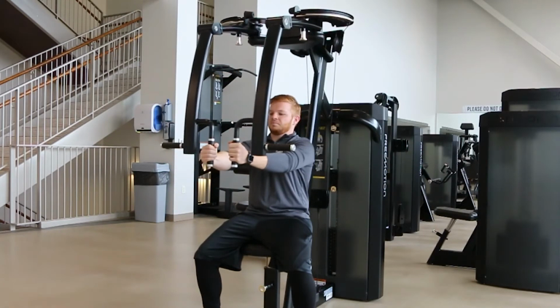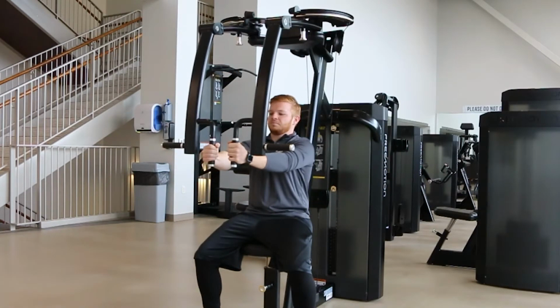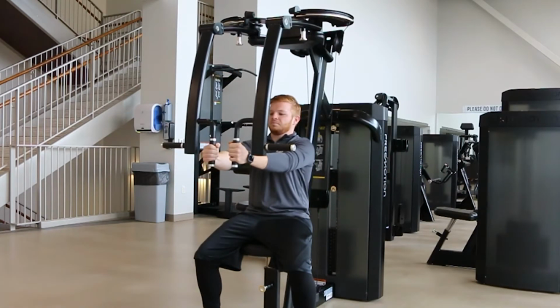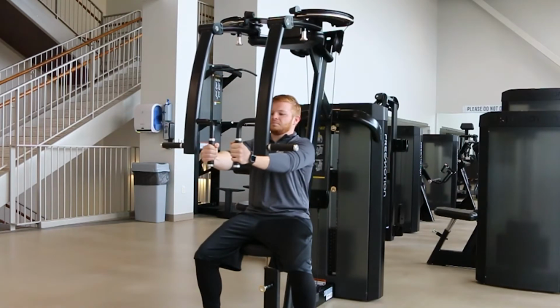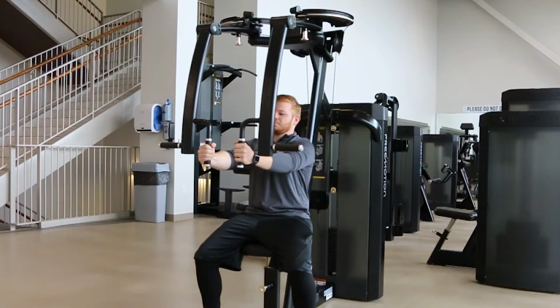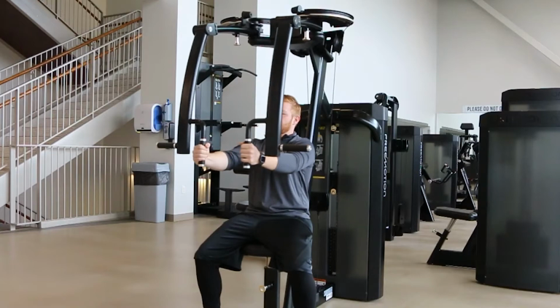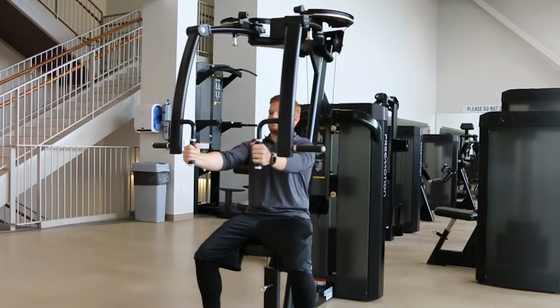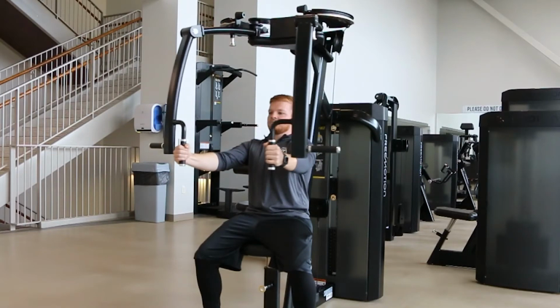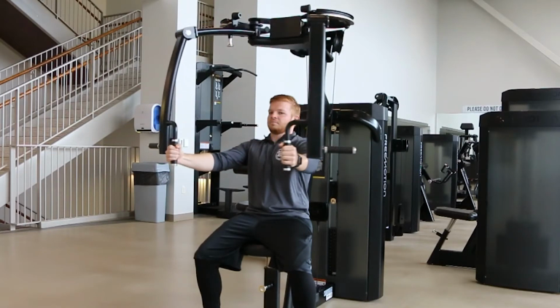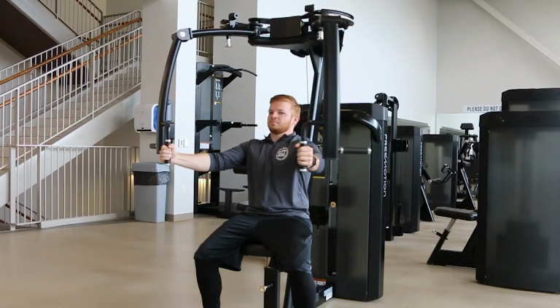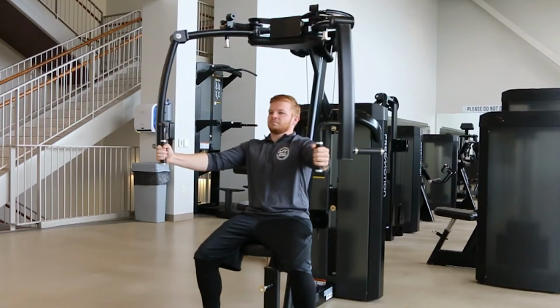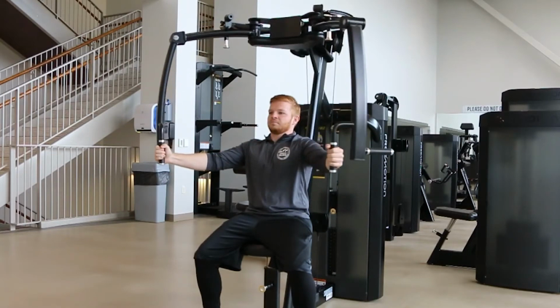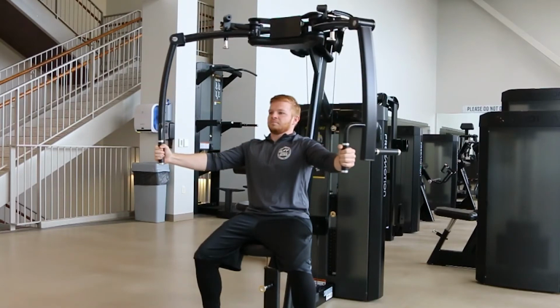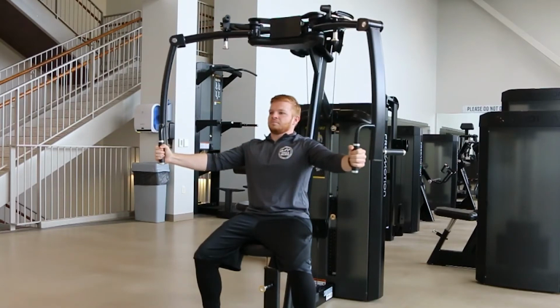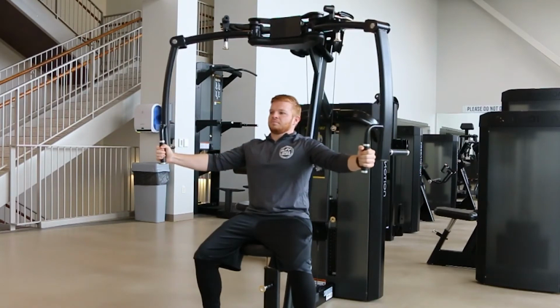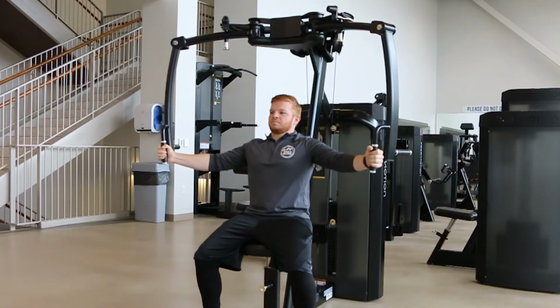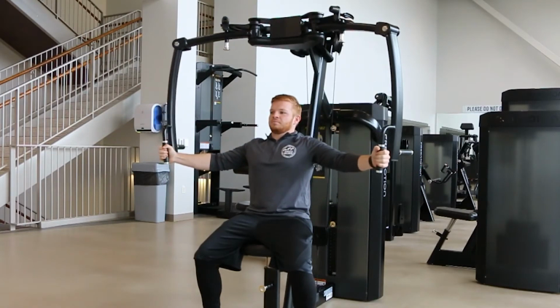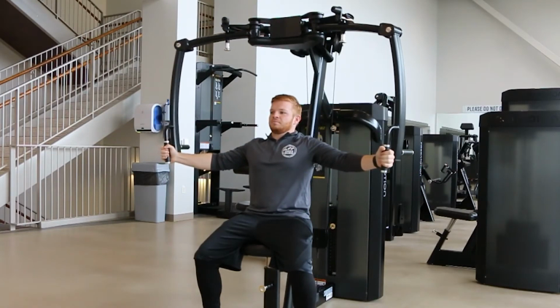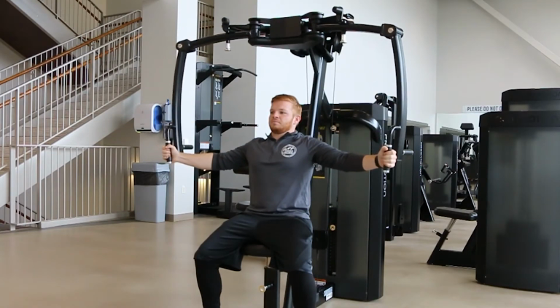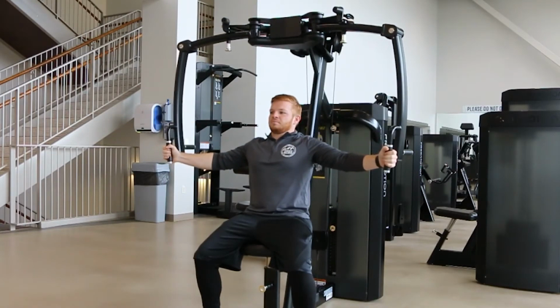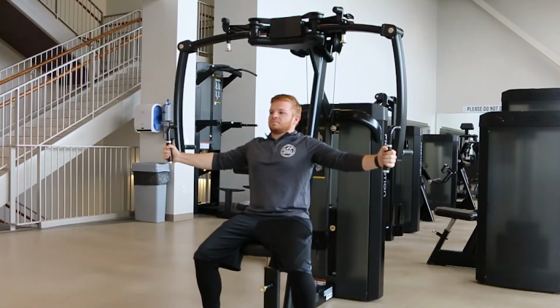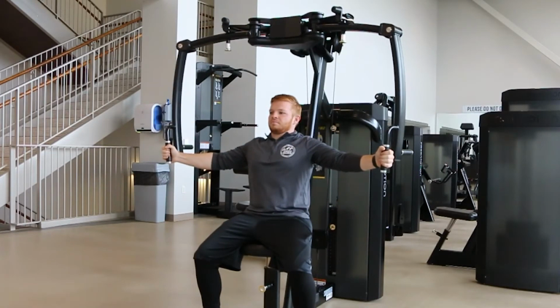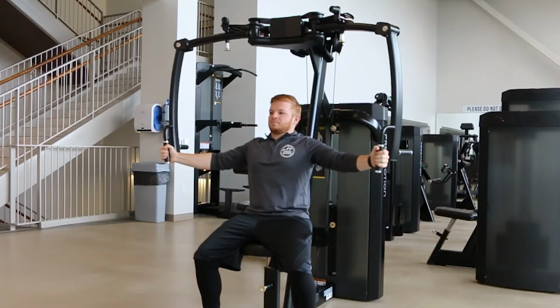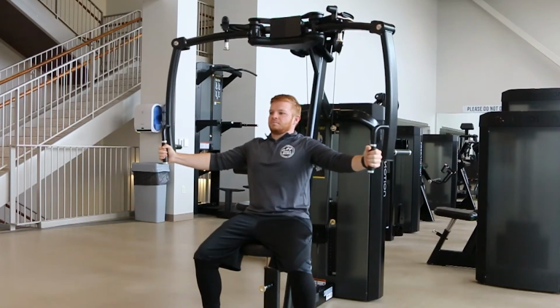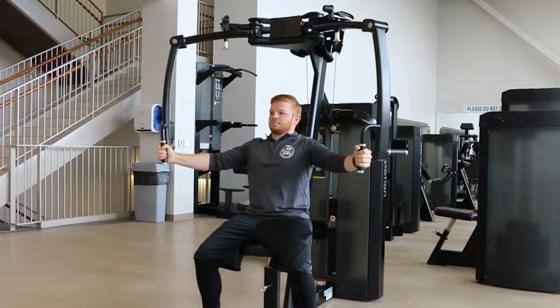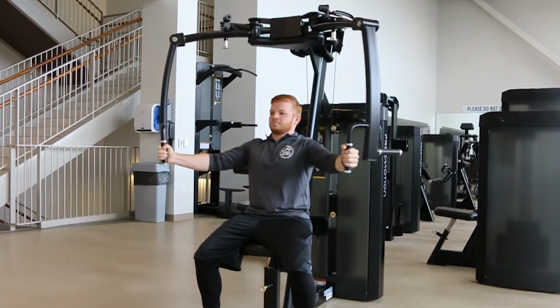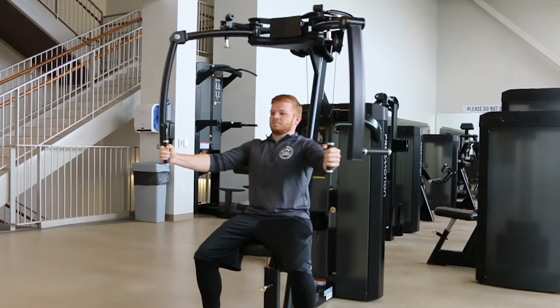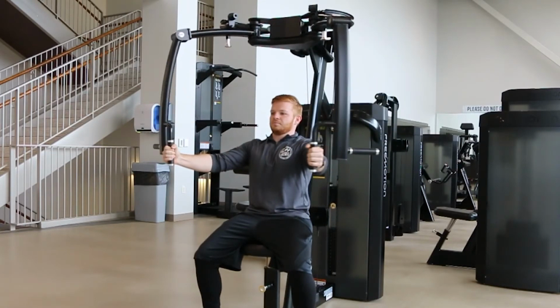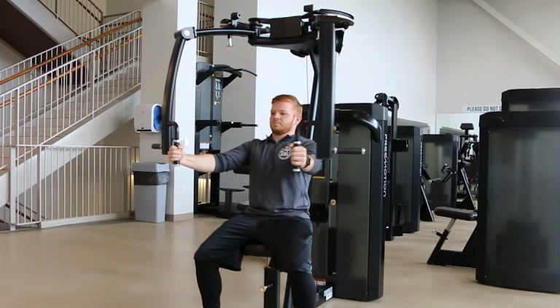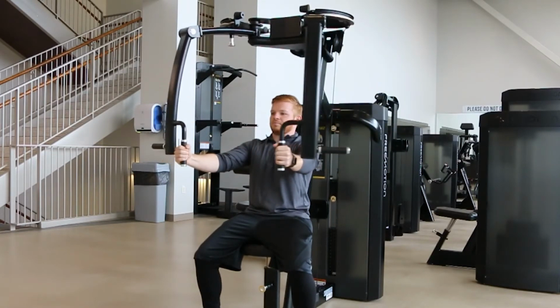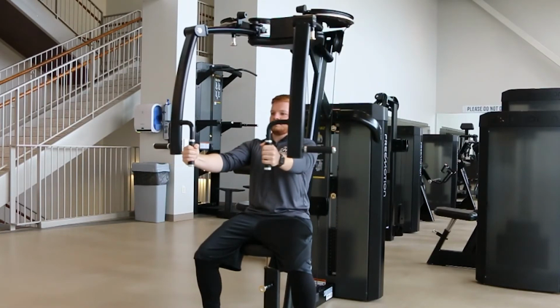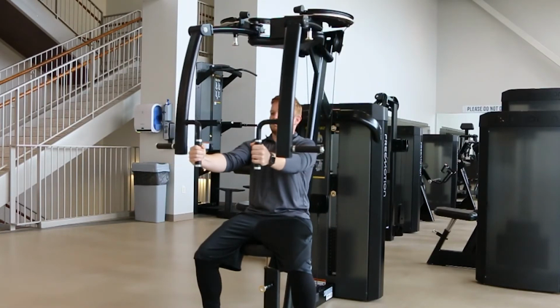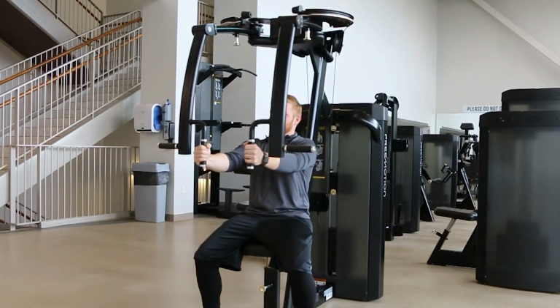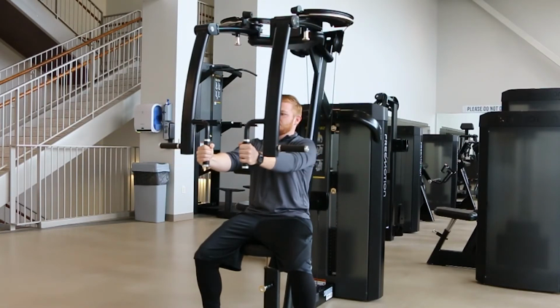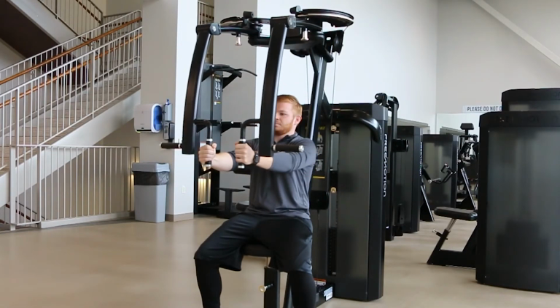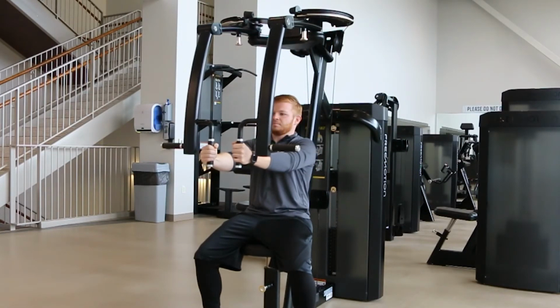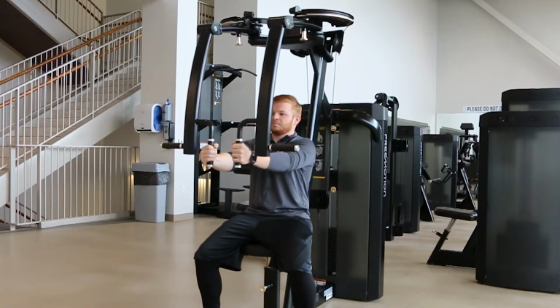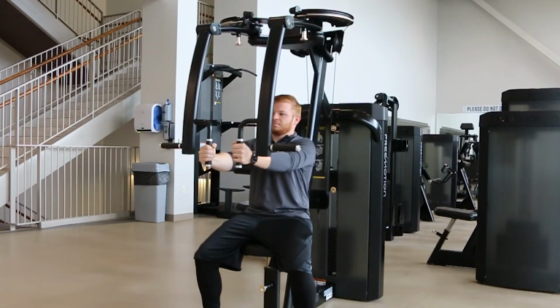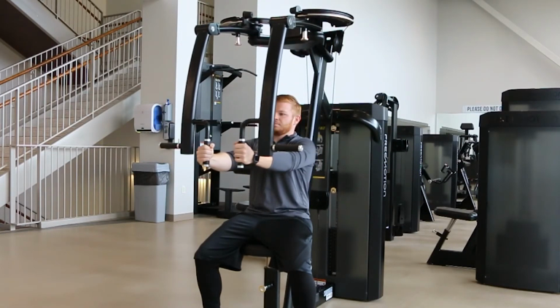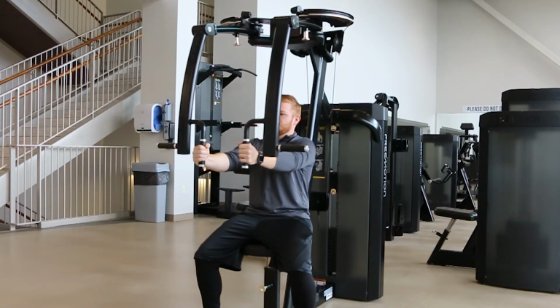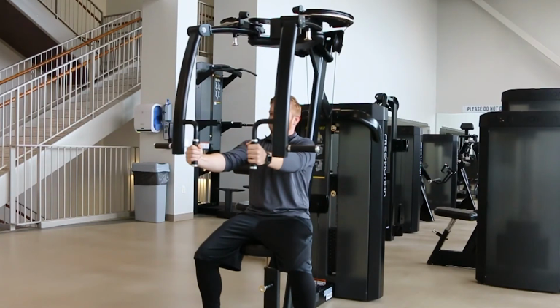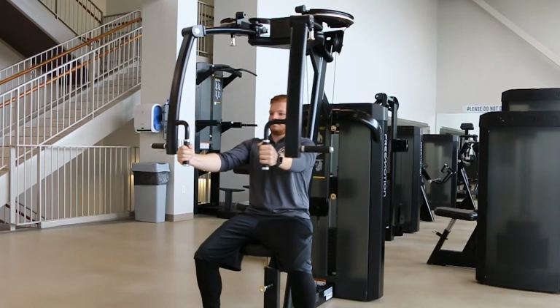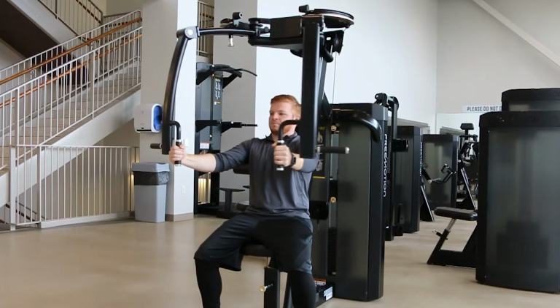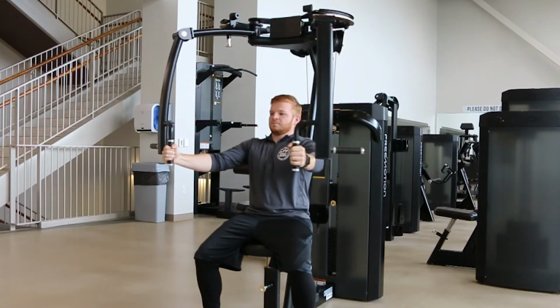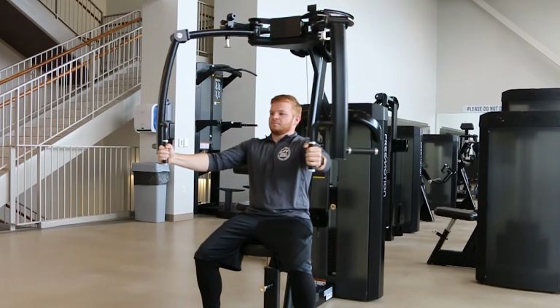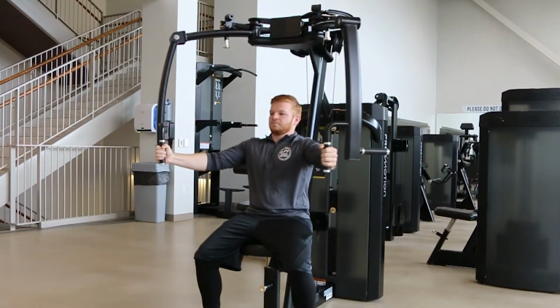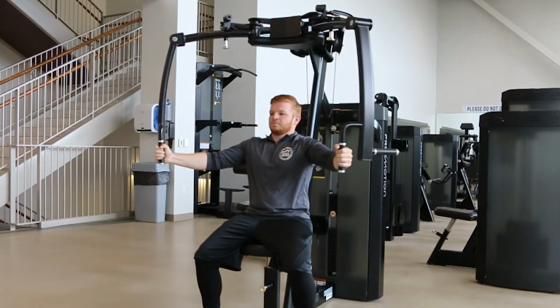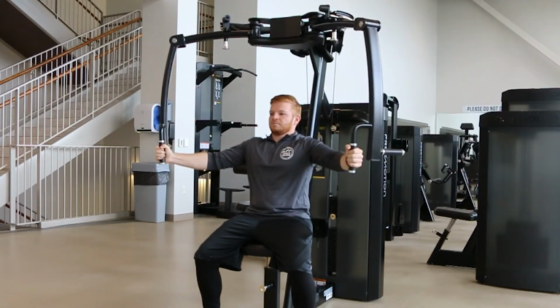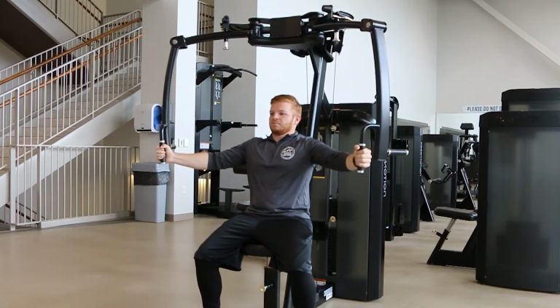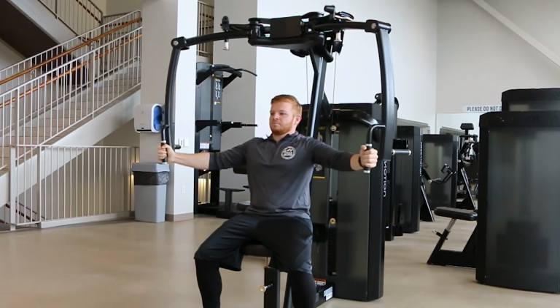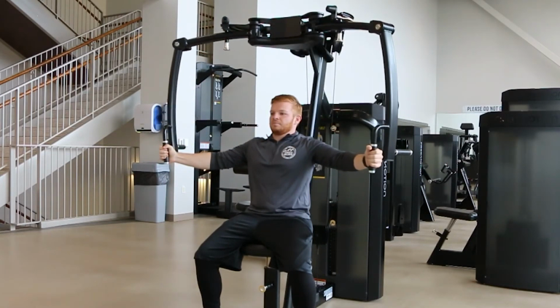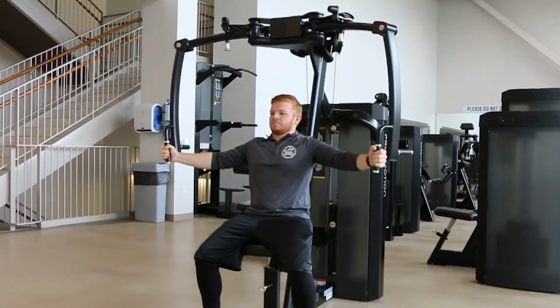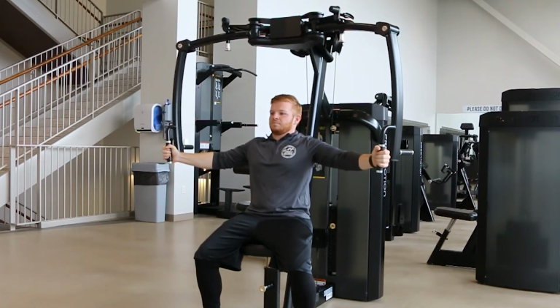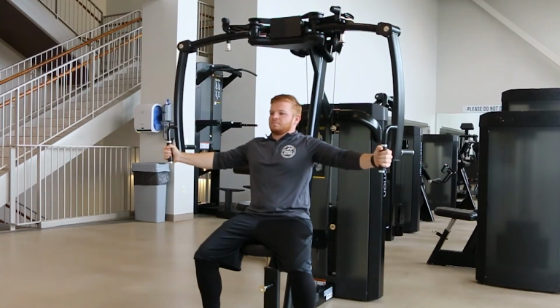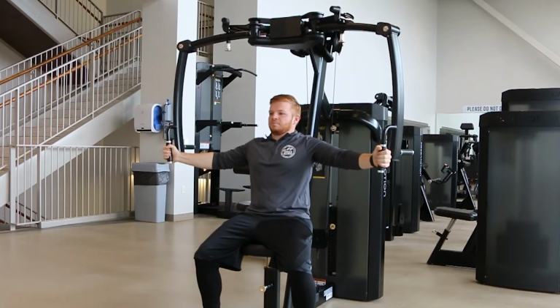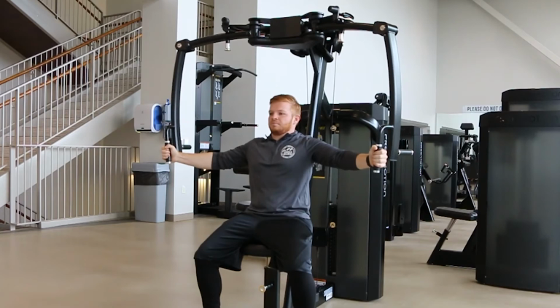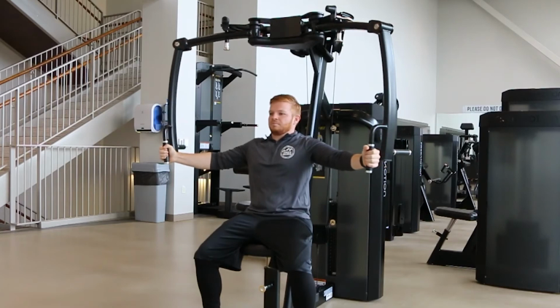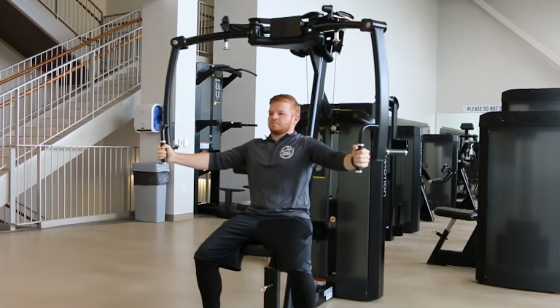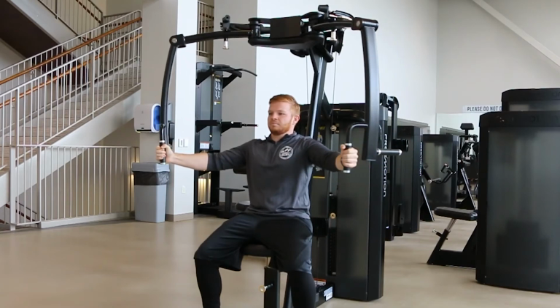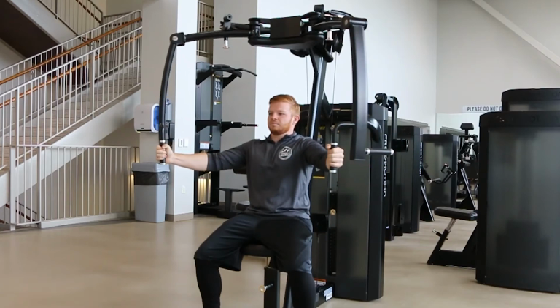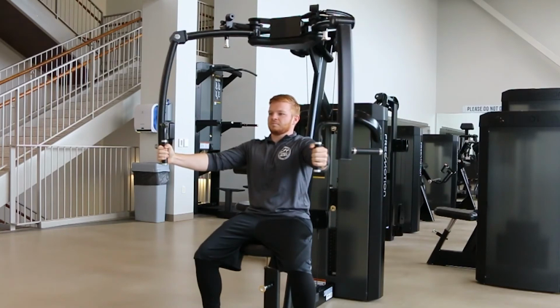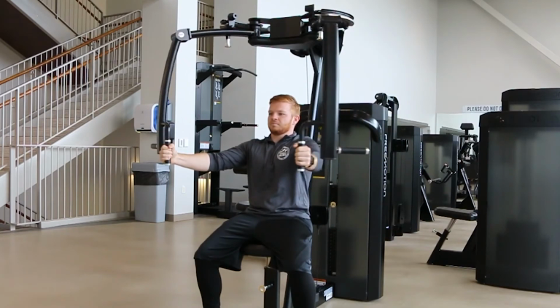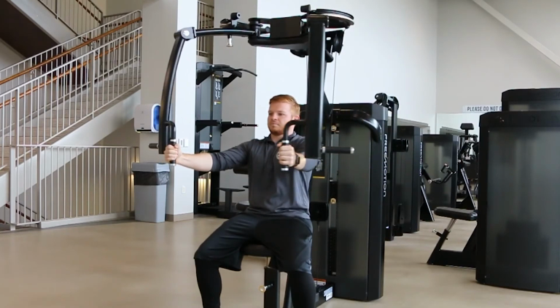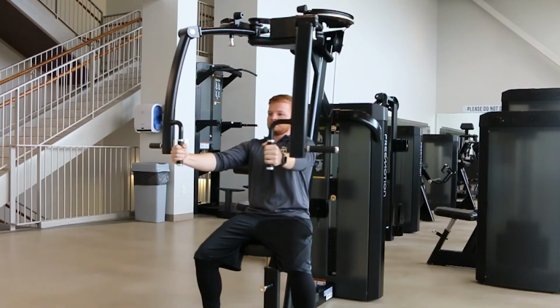Bring the handles towards each other in front of your chest. Move in a slow controlled motion to avoid slamming the weights.